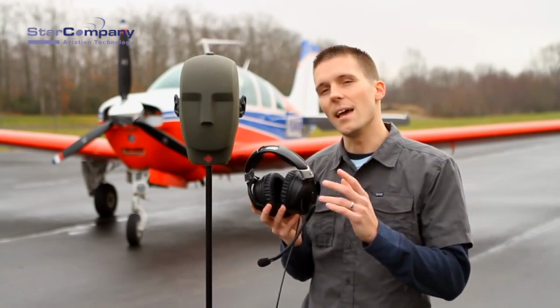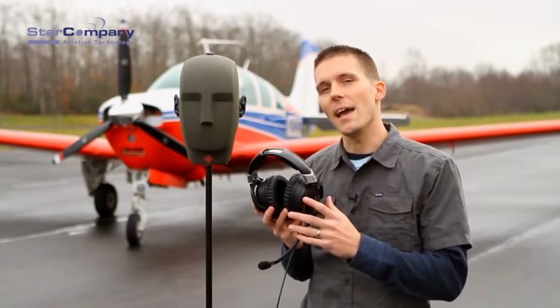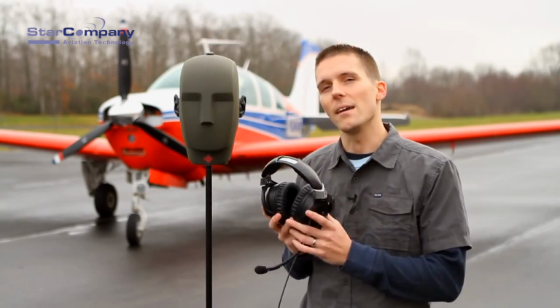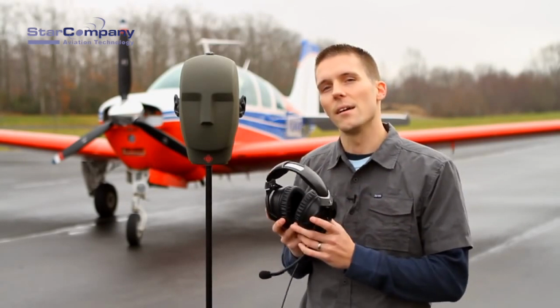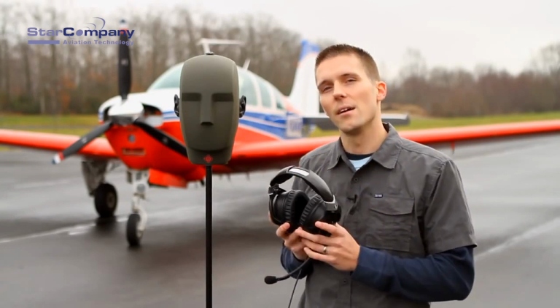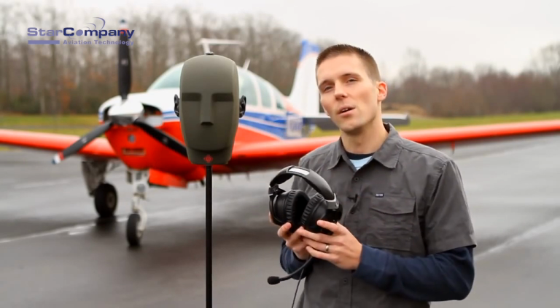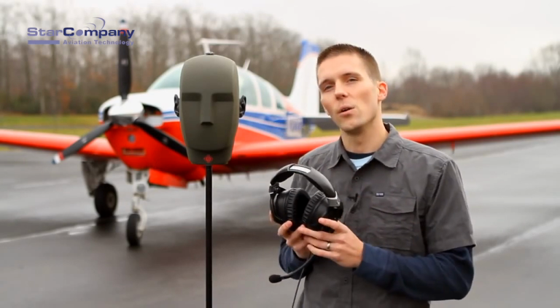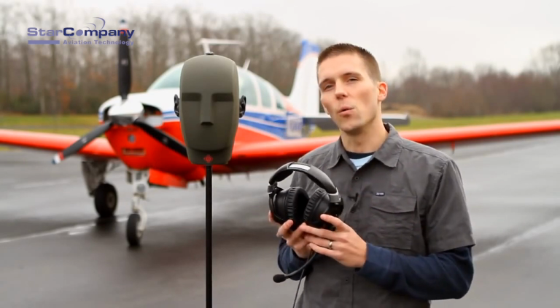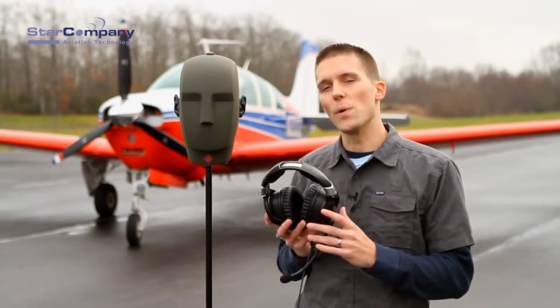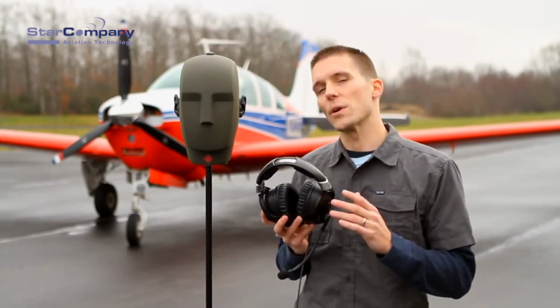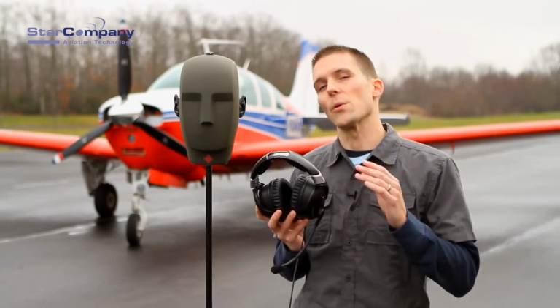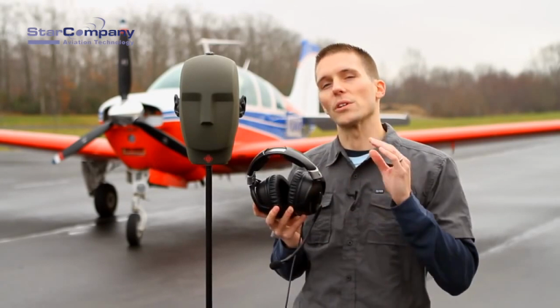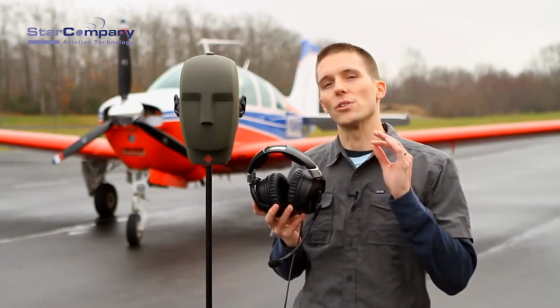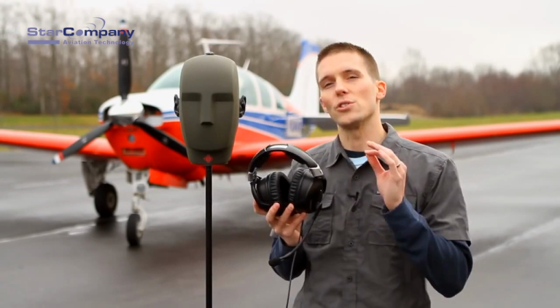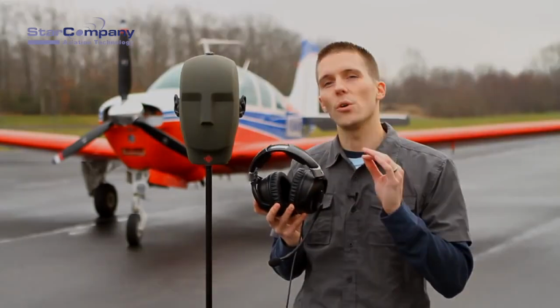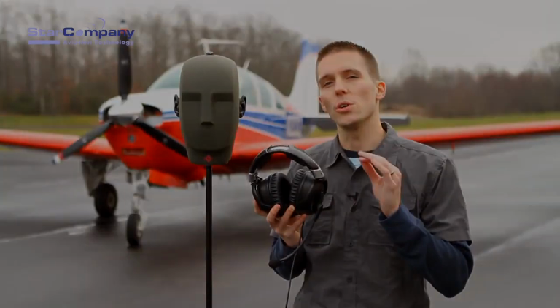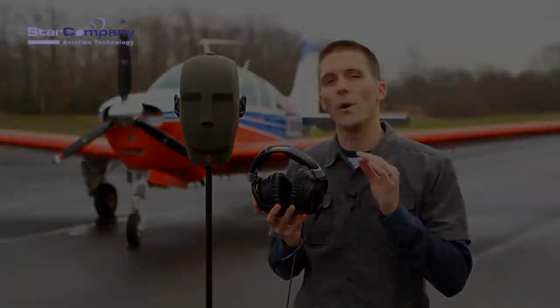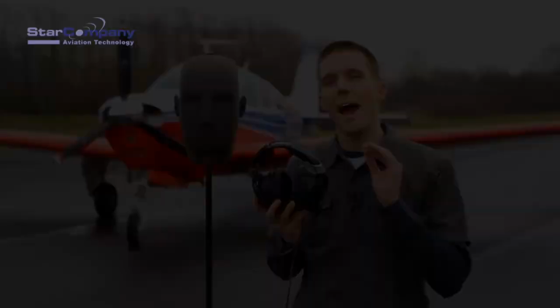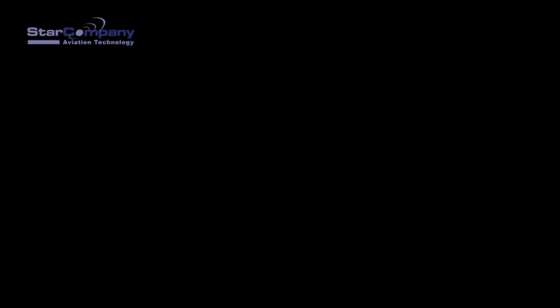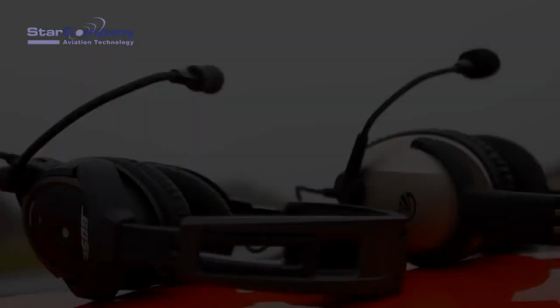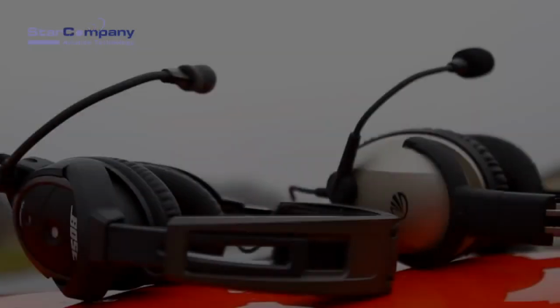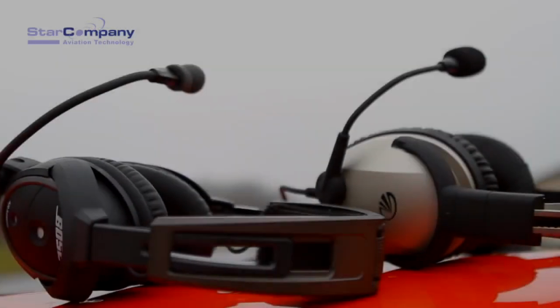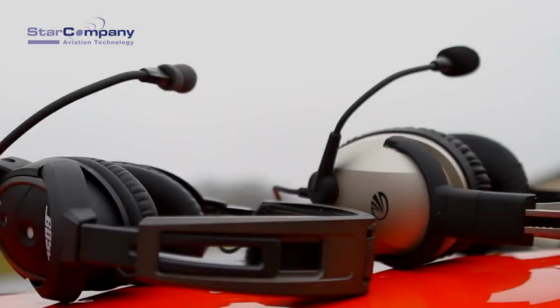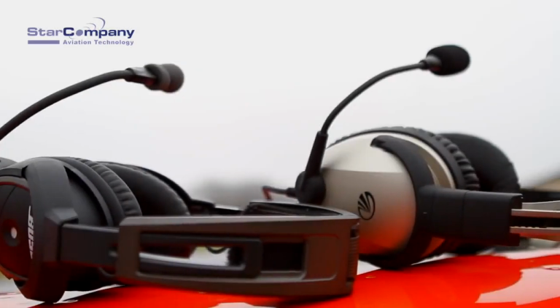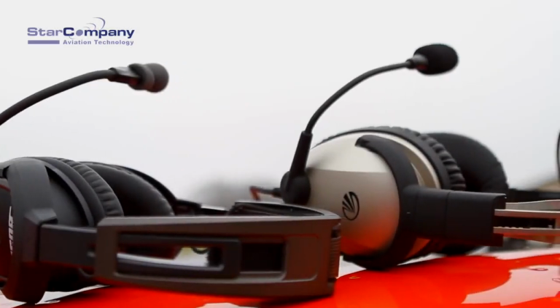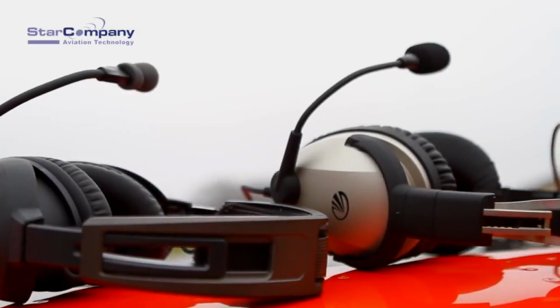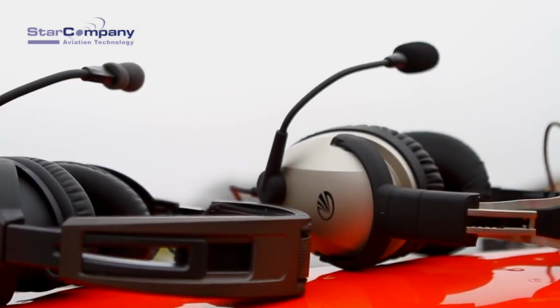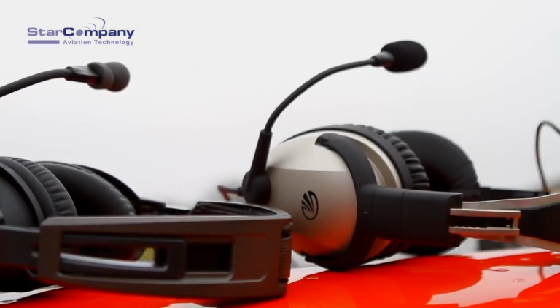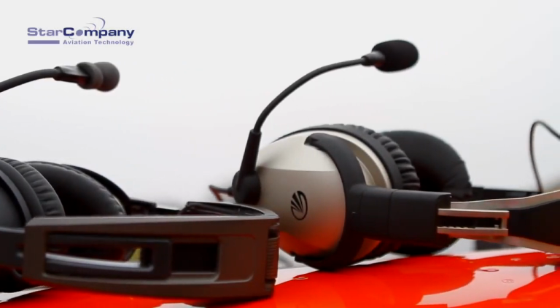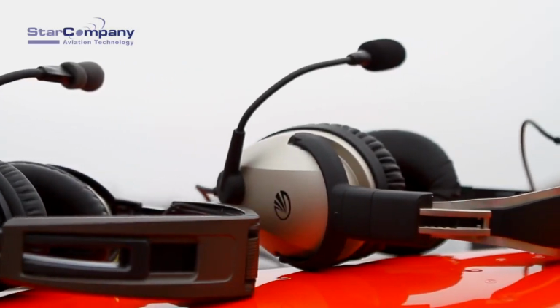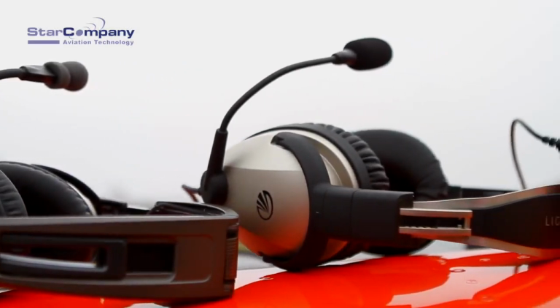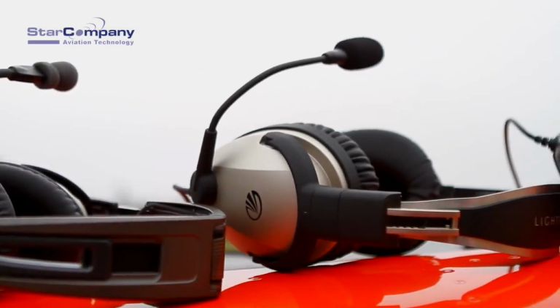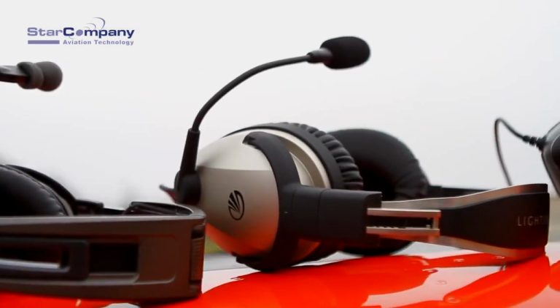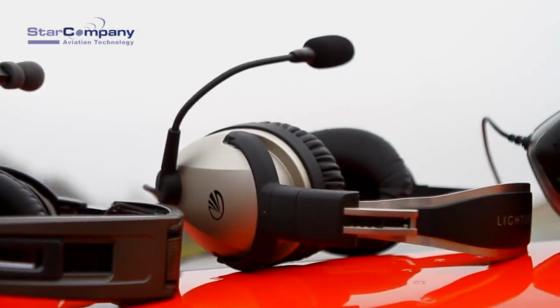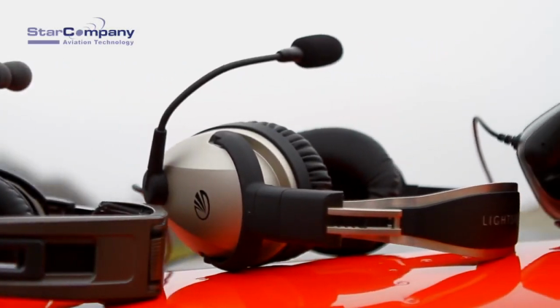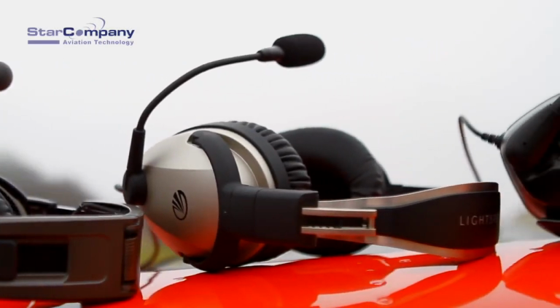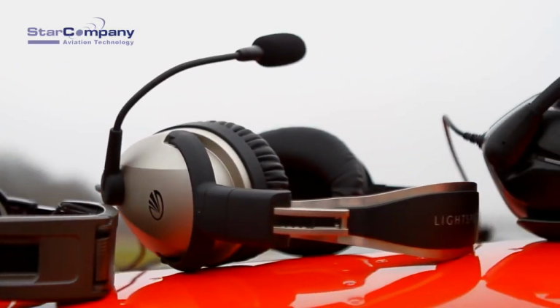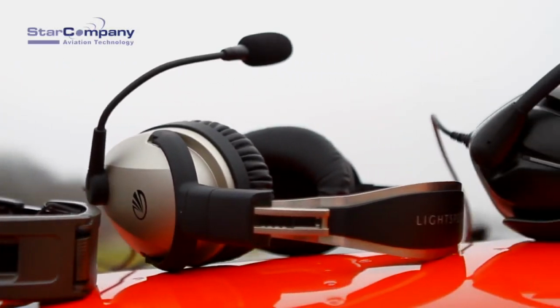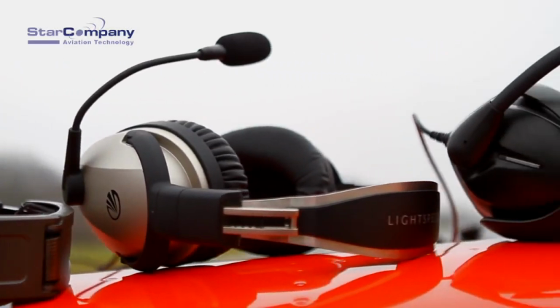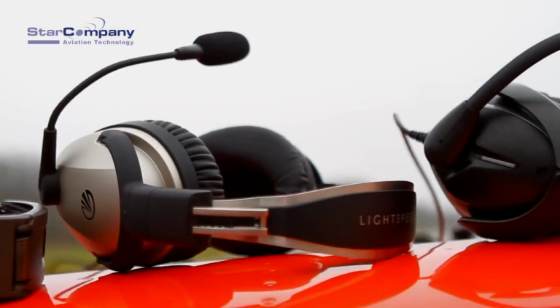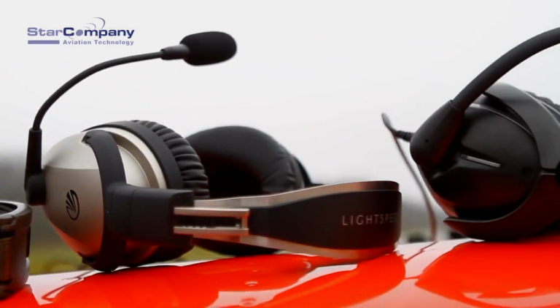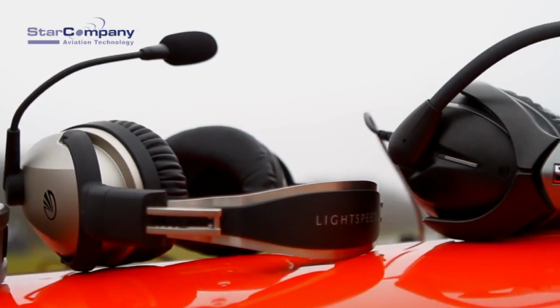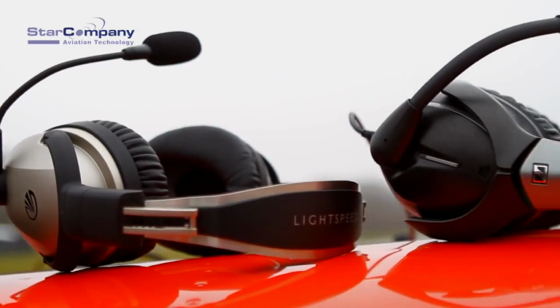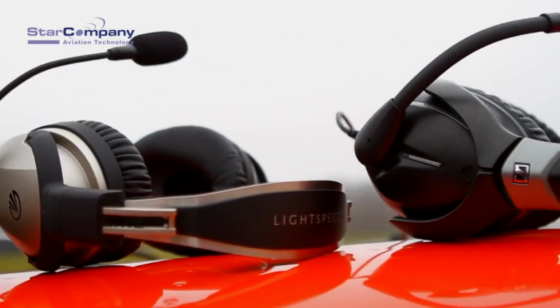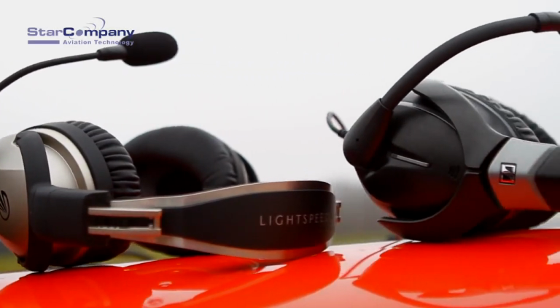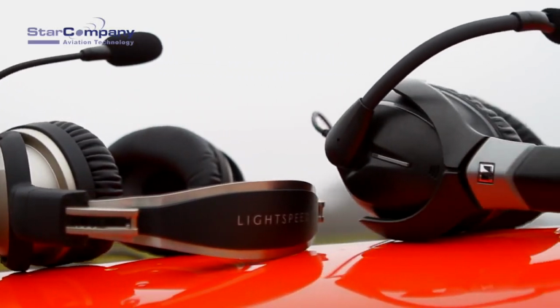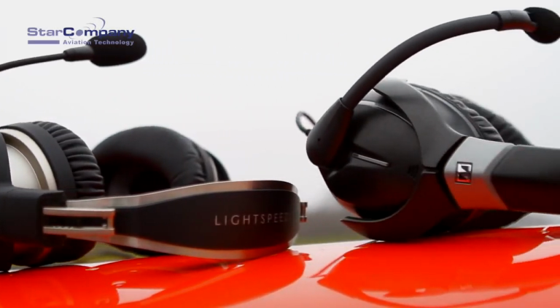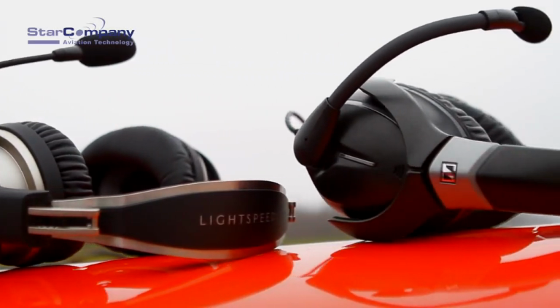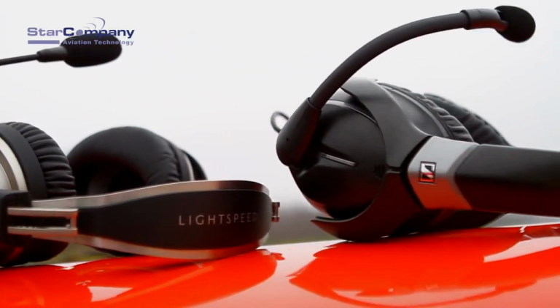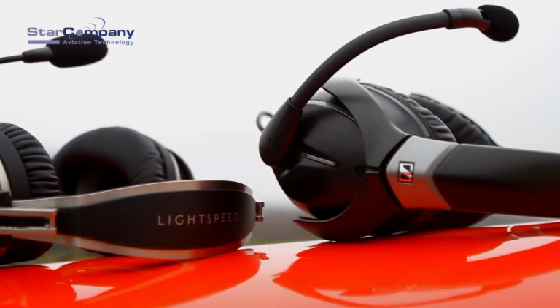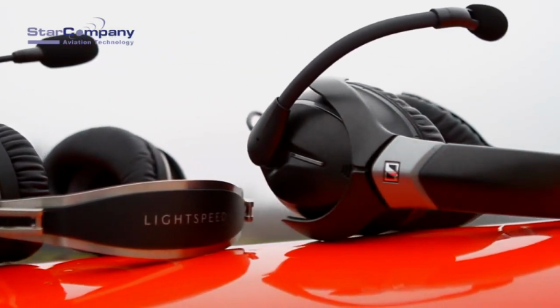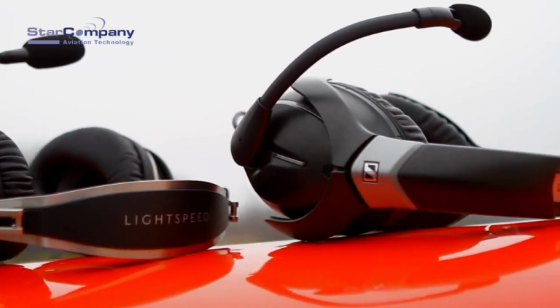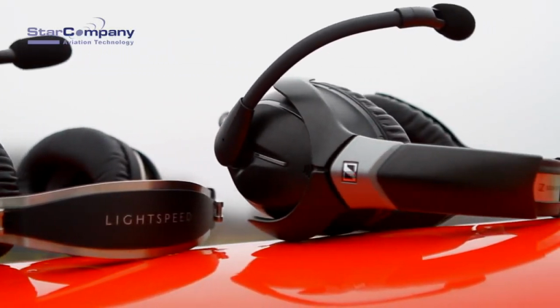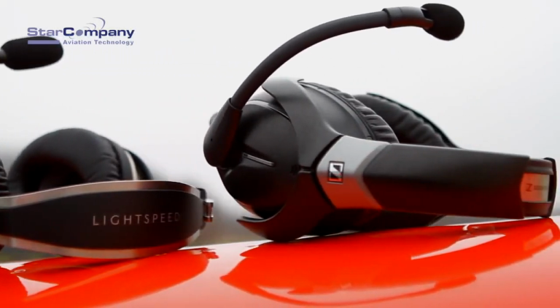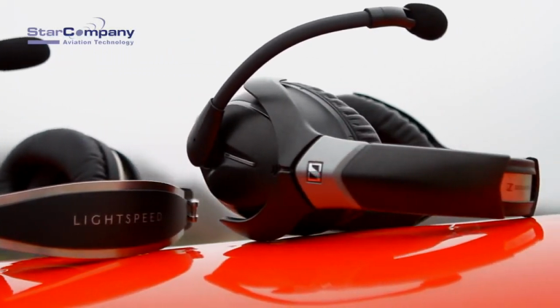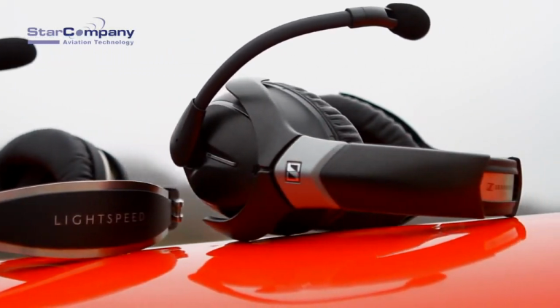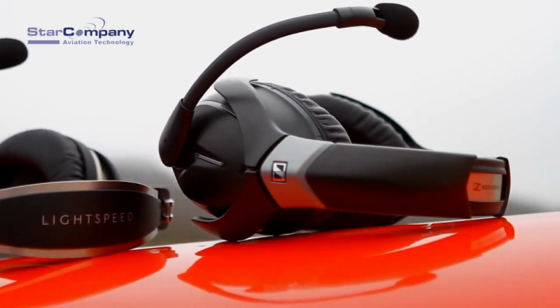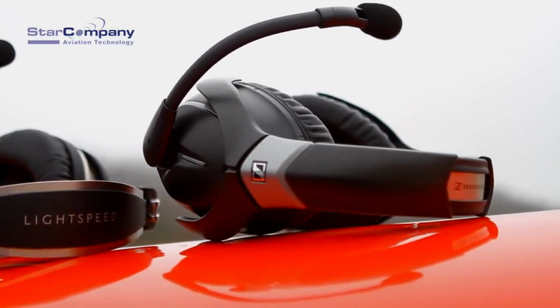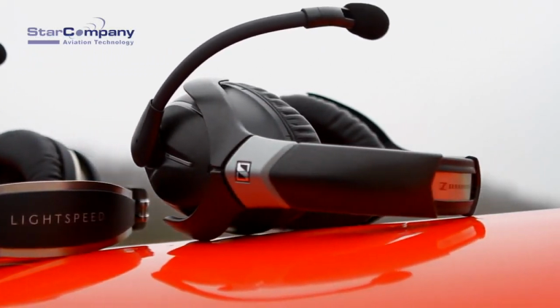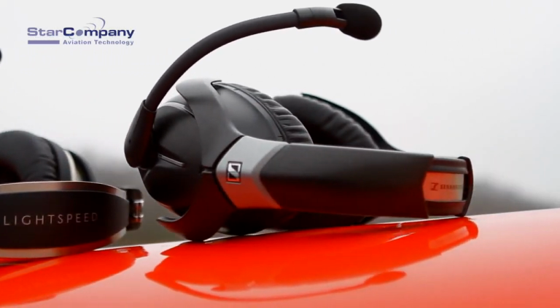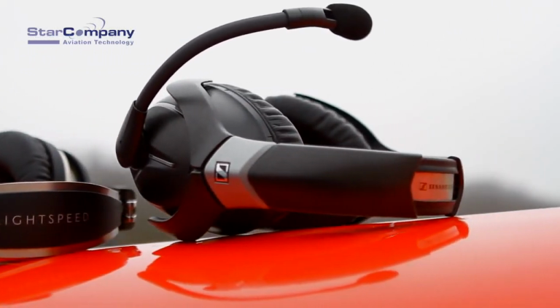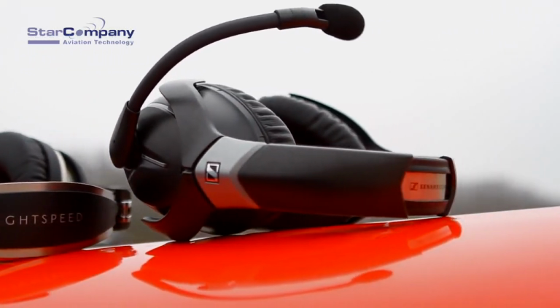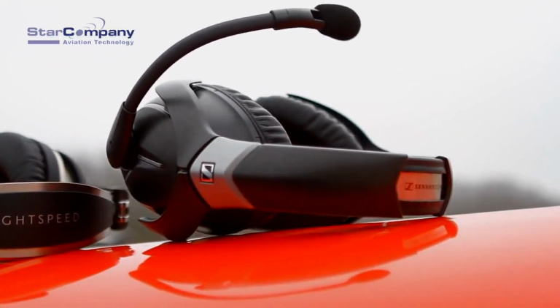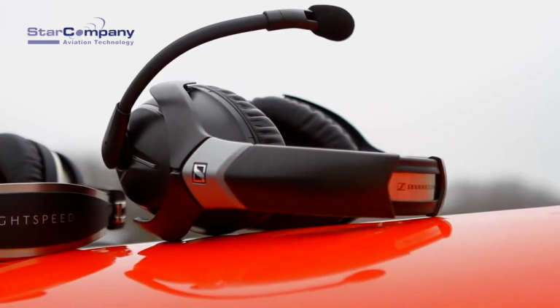Today, we are going to show you how well the S1 performs in terms of noise cancellation versus some of our greatest competitors.